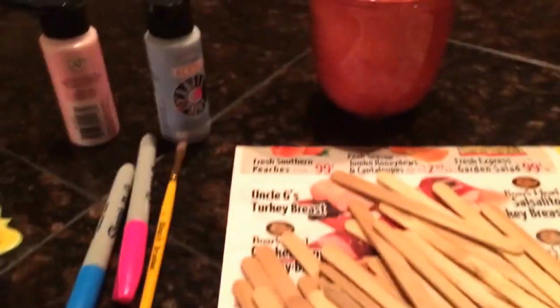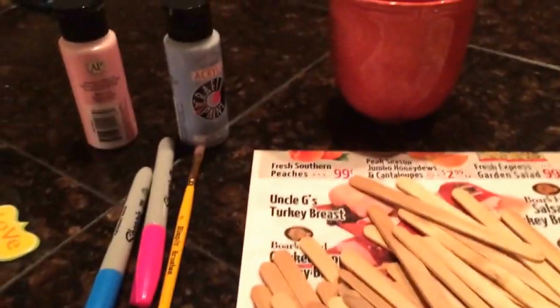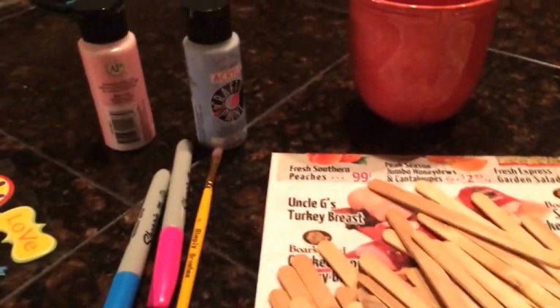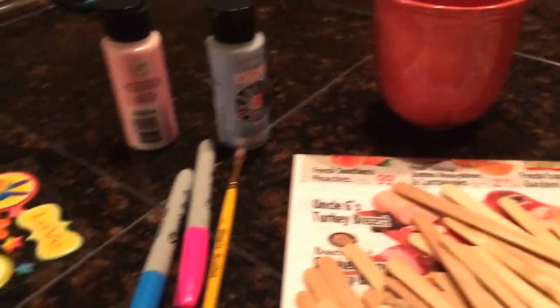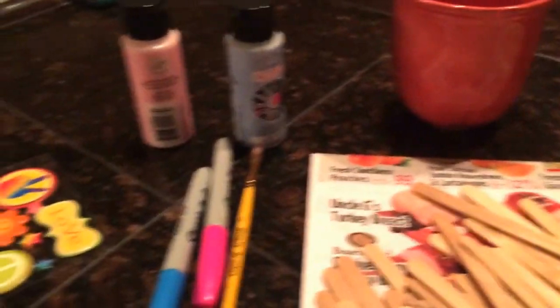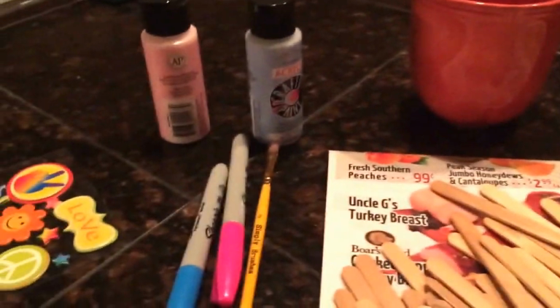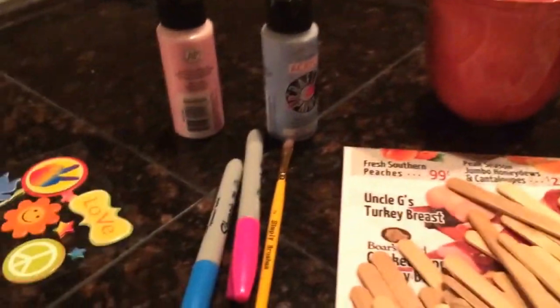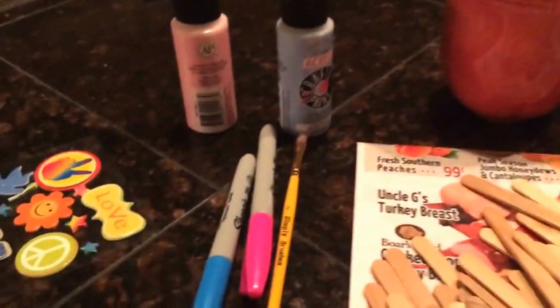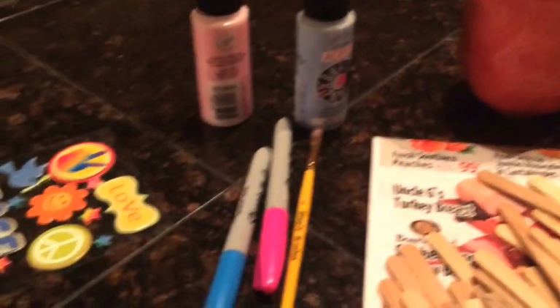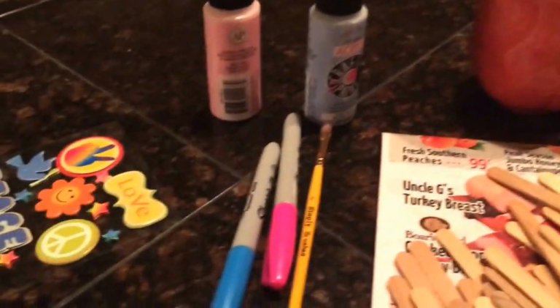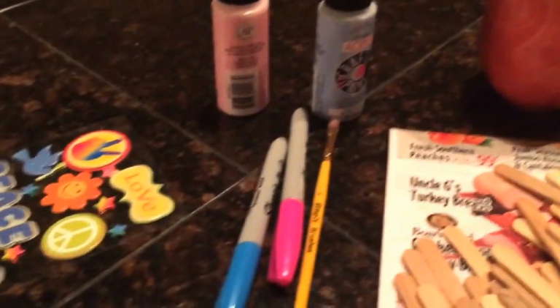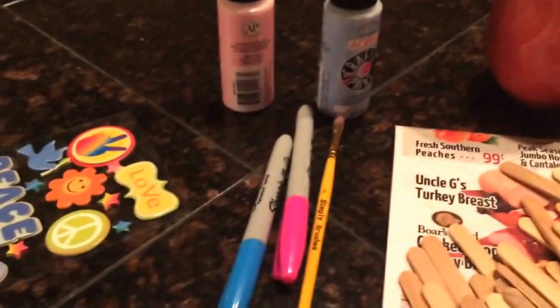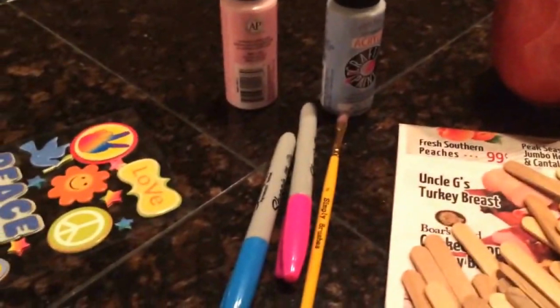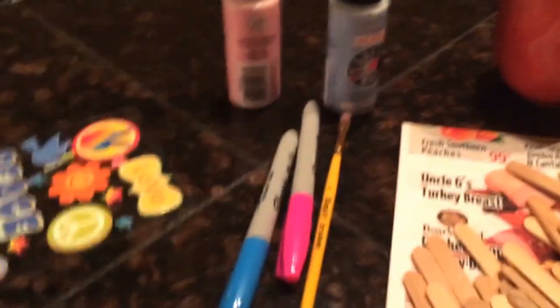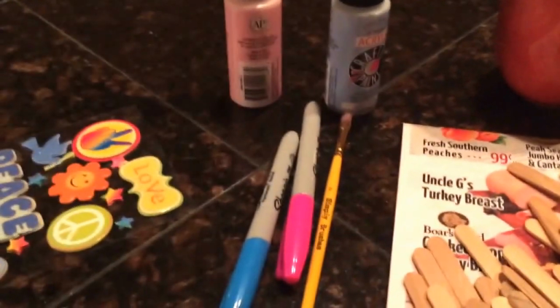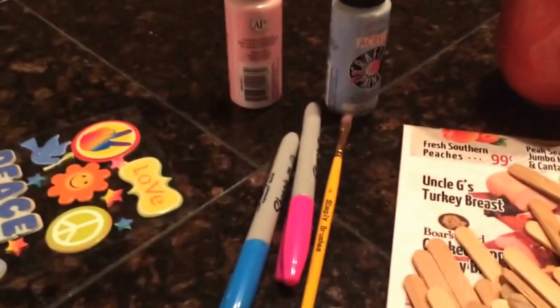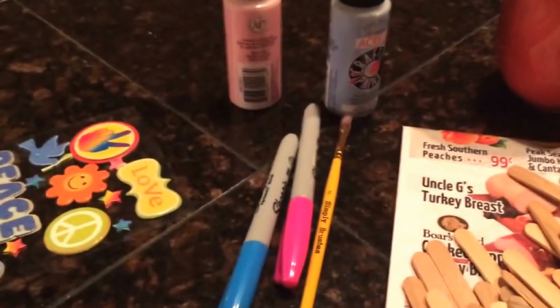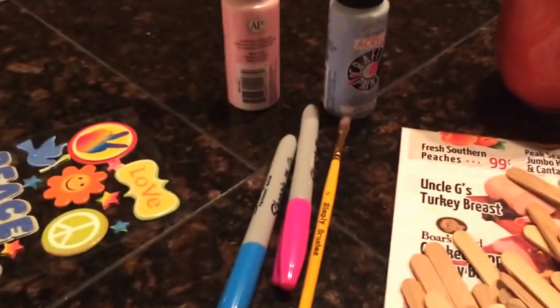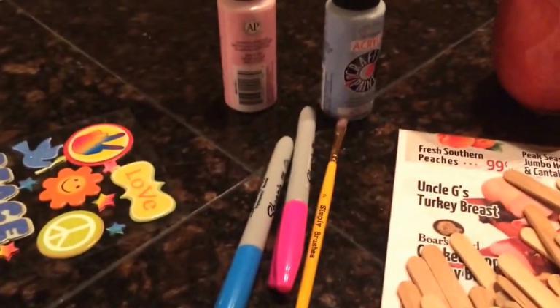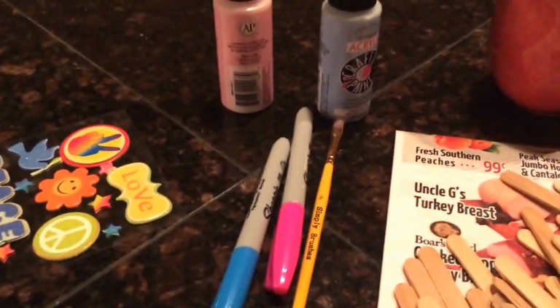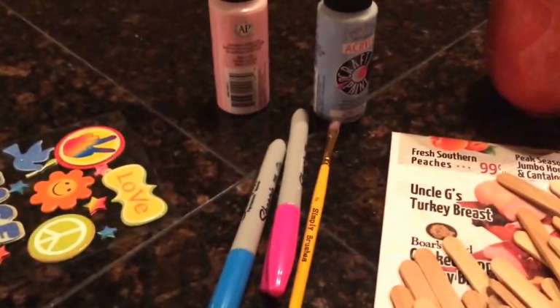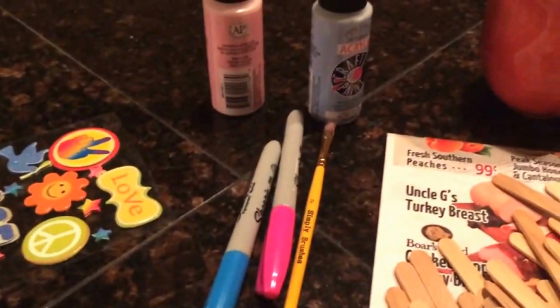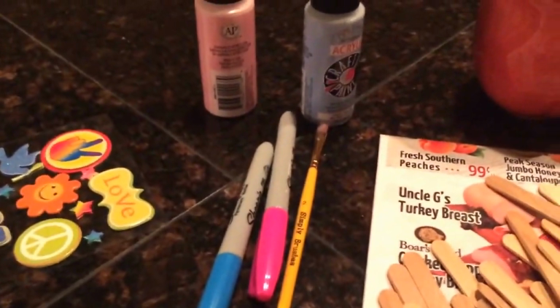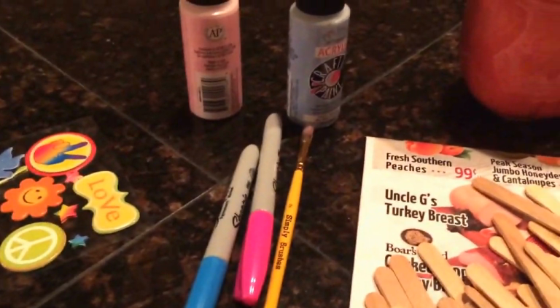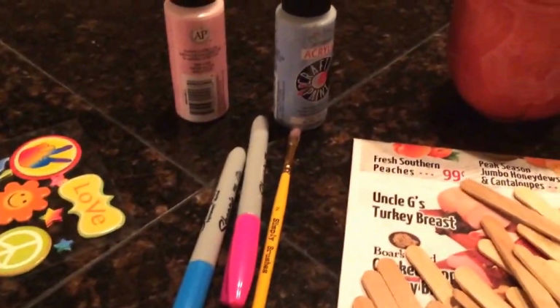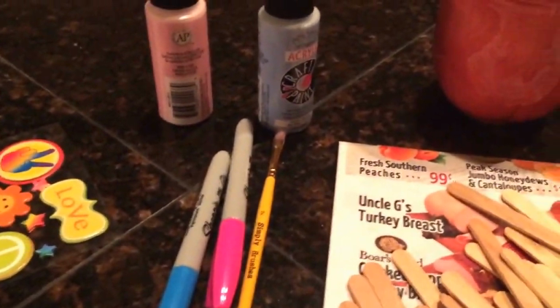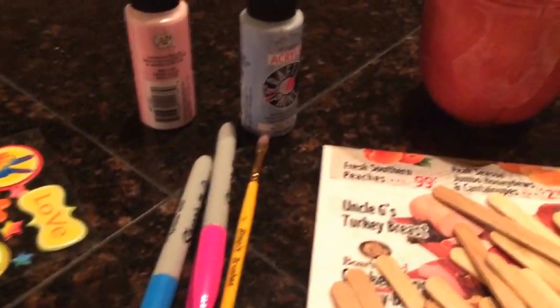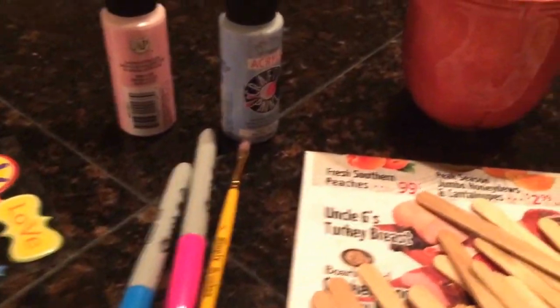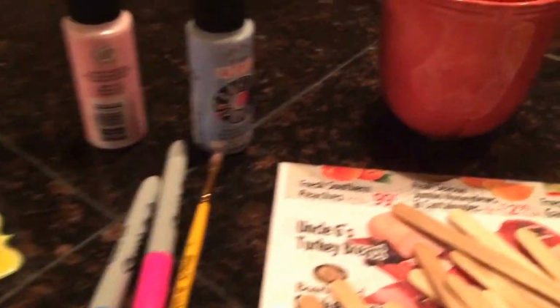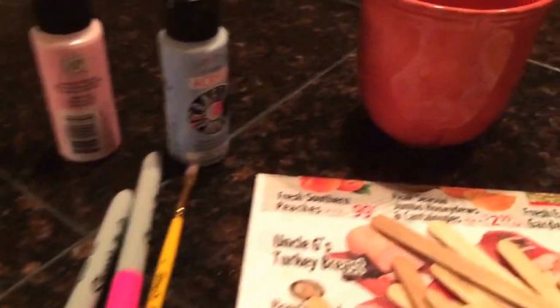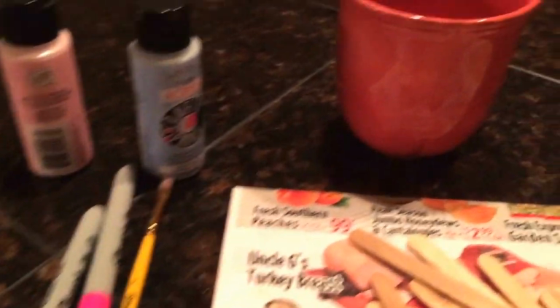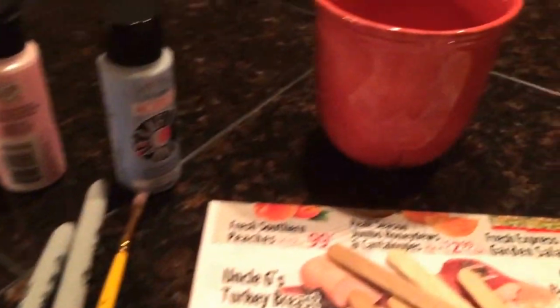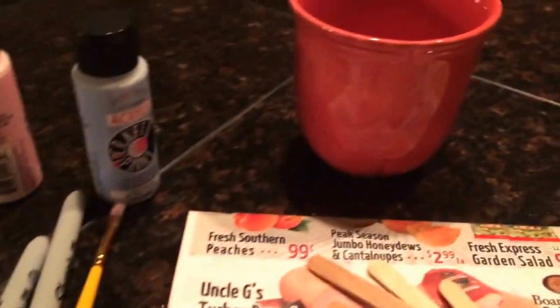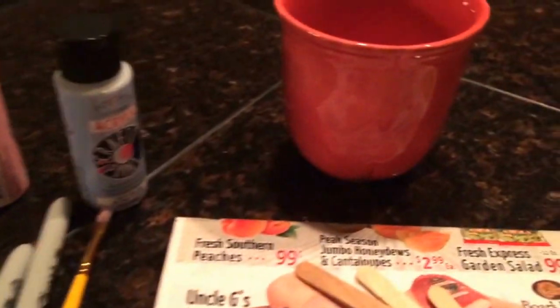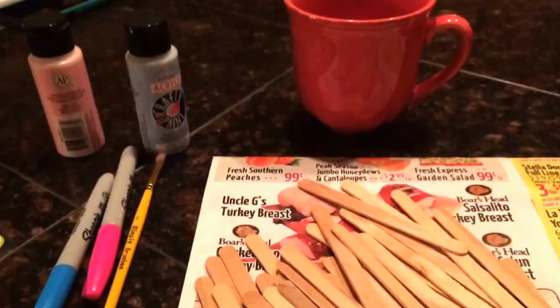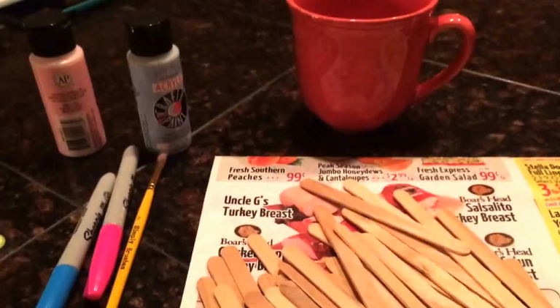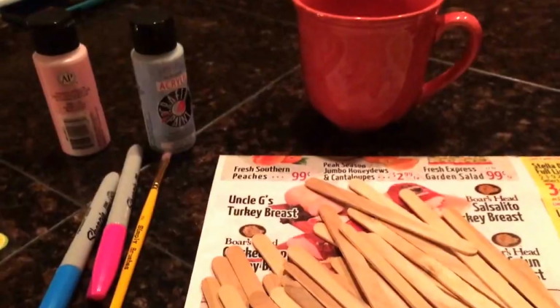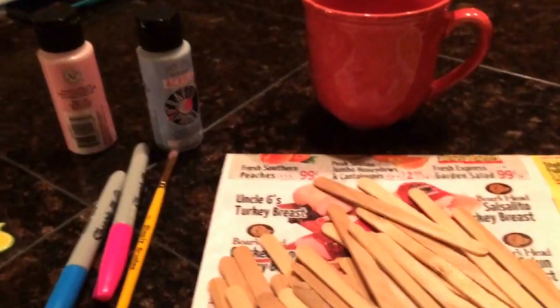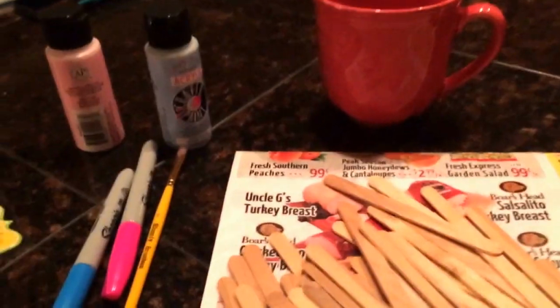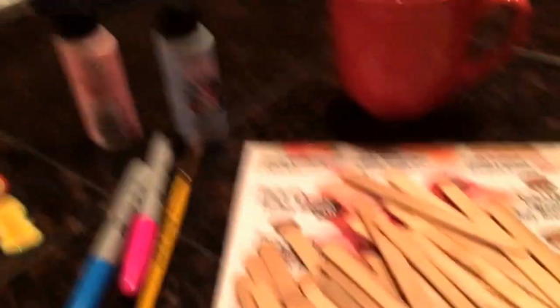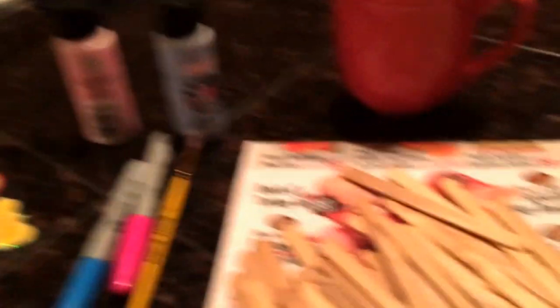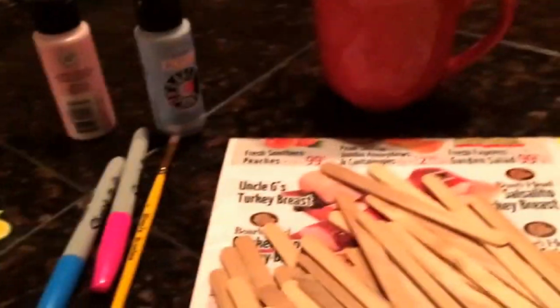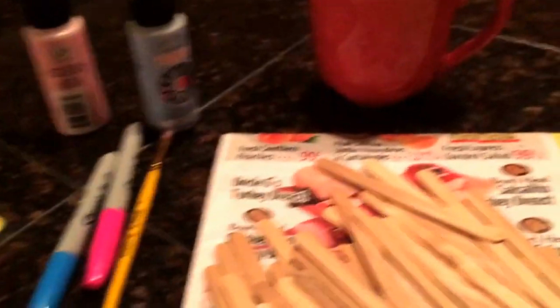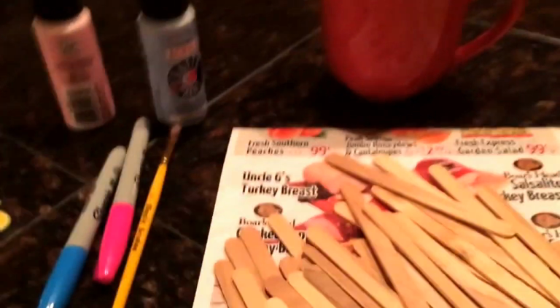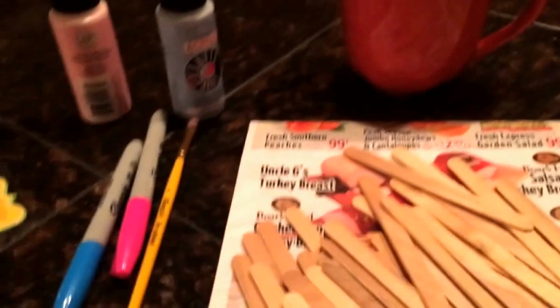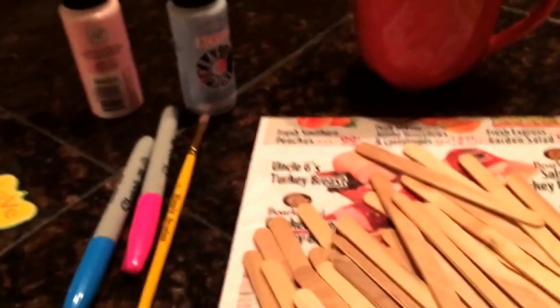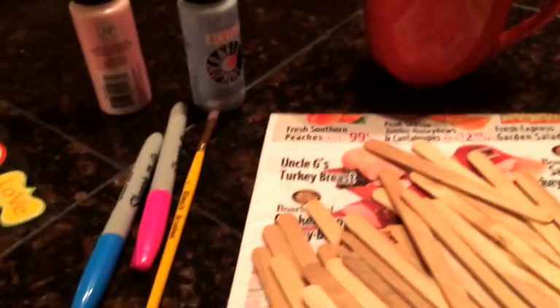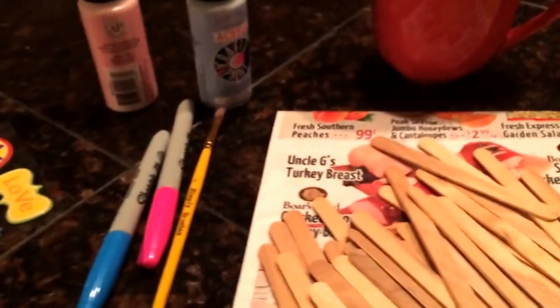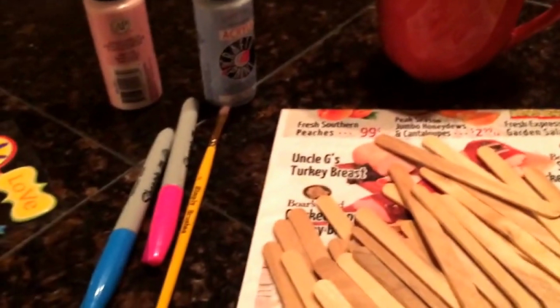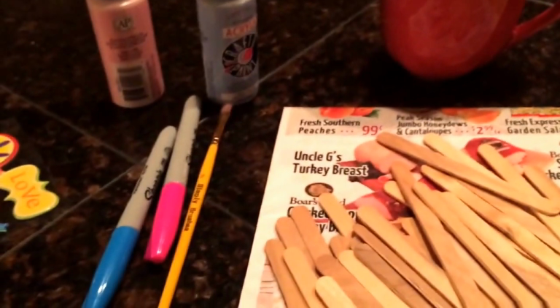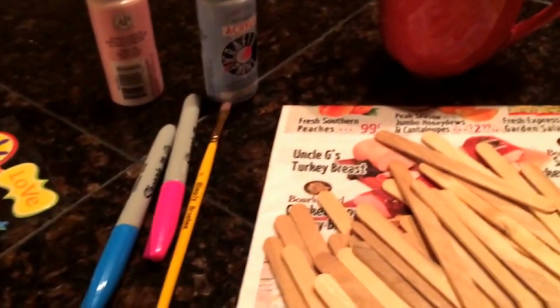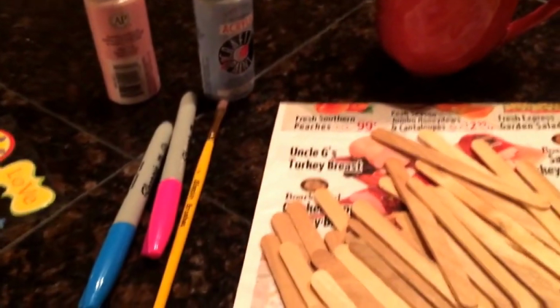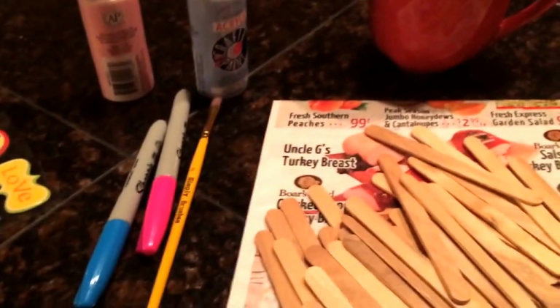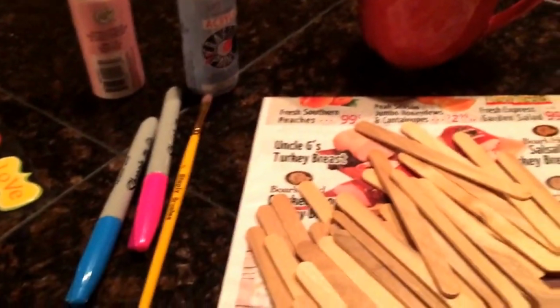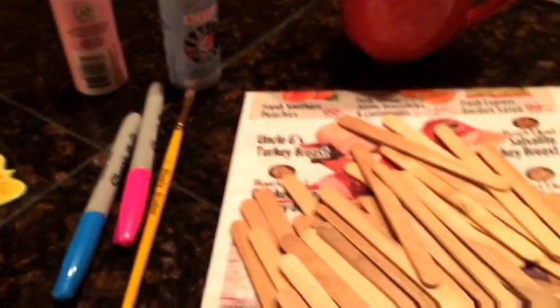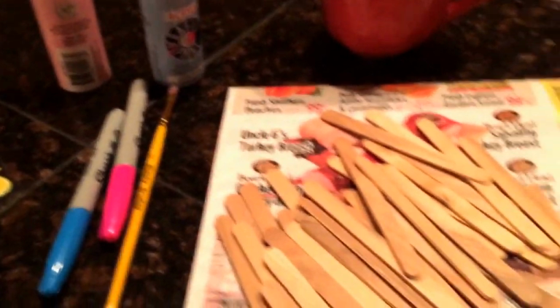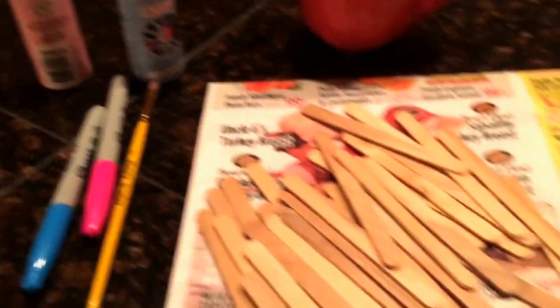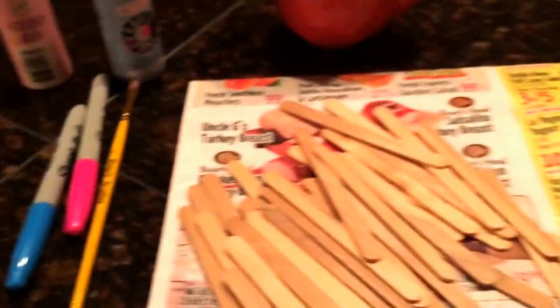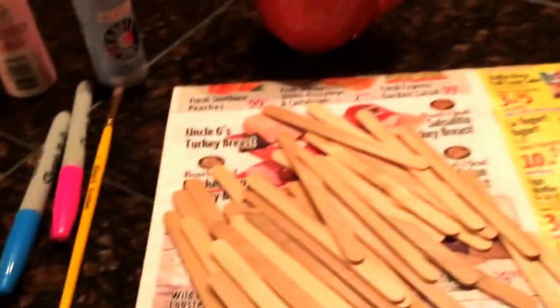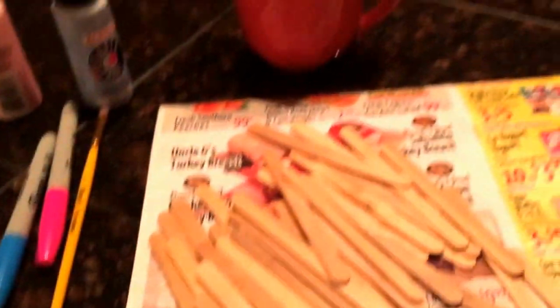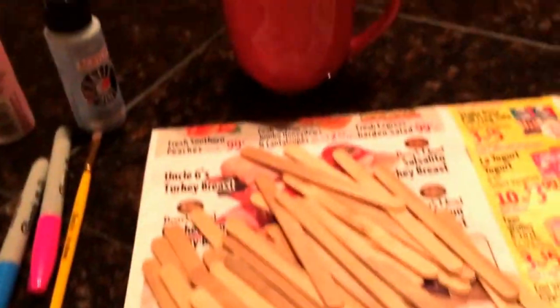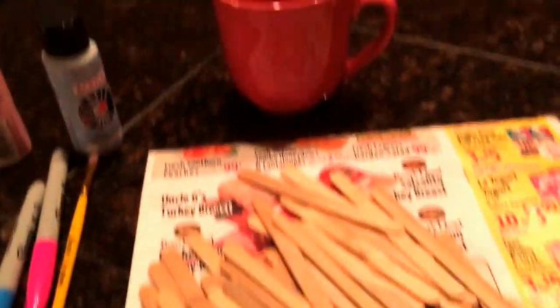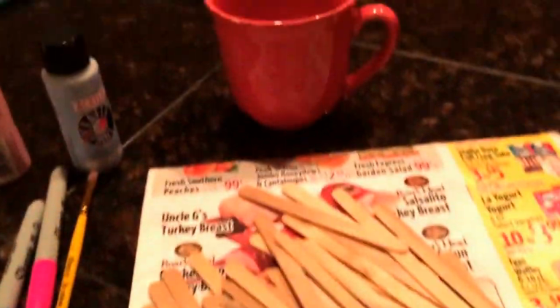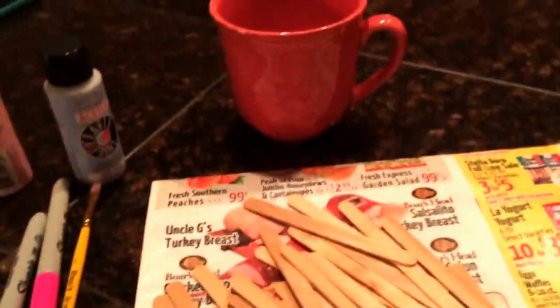Hey guys, it's me Pink Lover and today I'm going to be showing you how to make a DIY art variety mug.